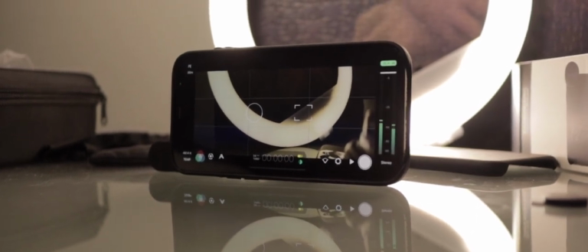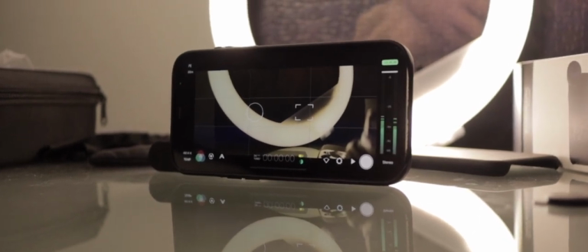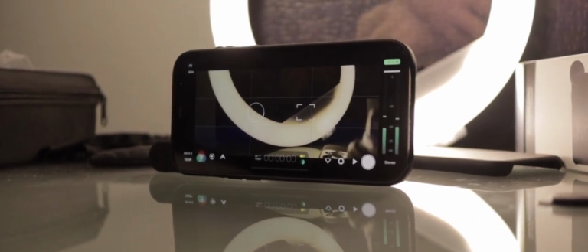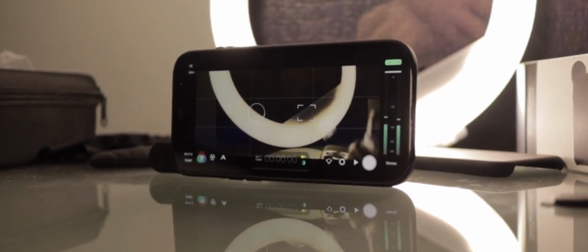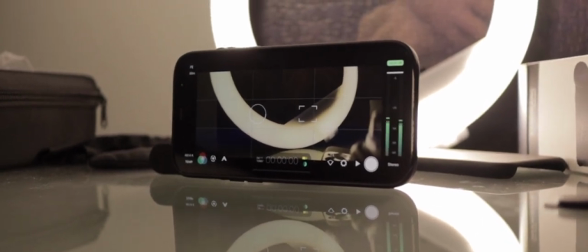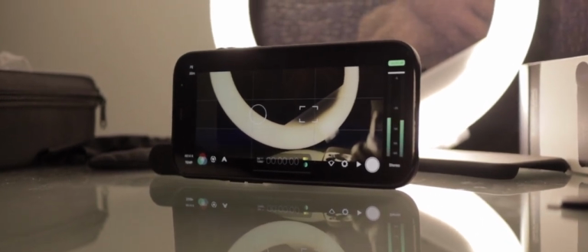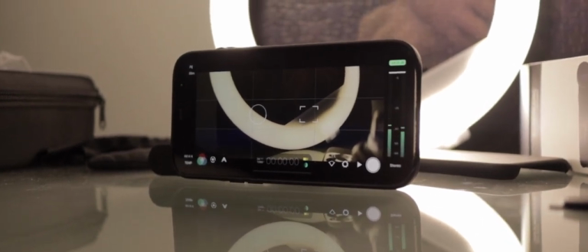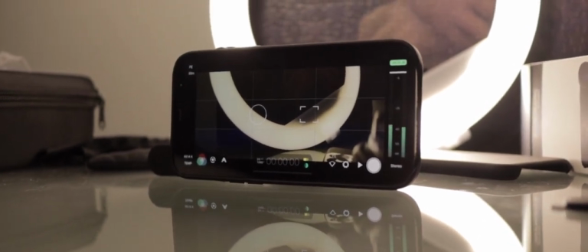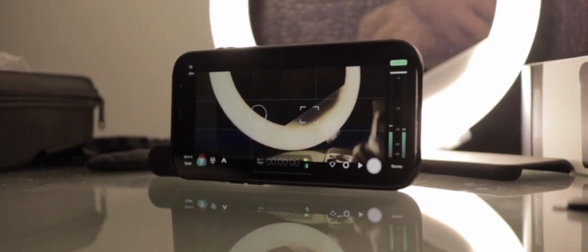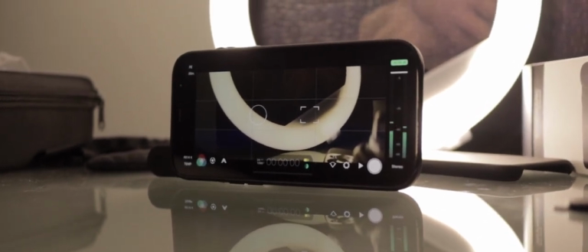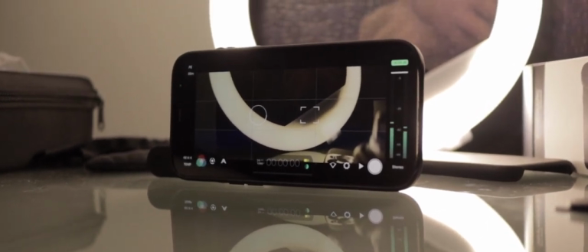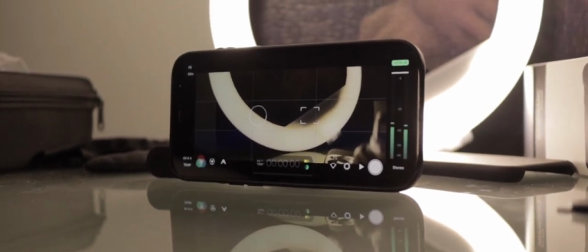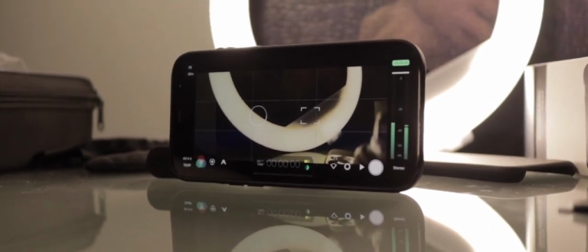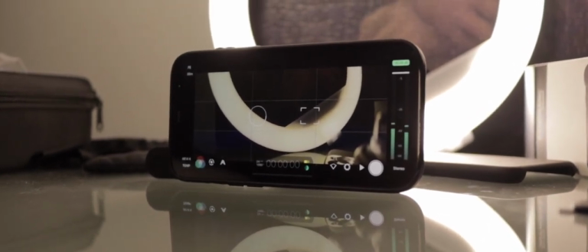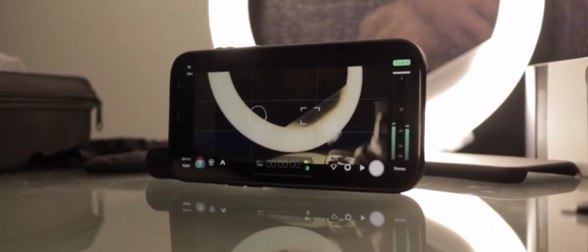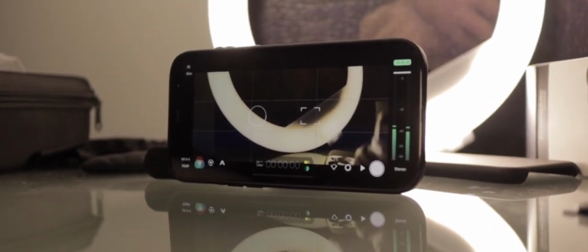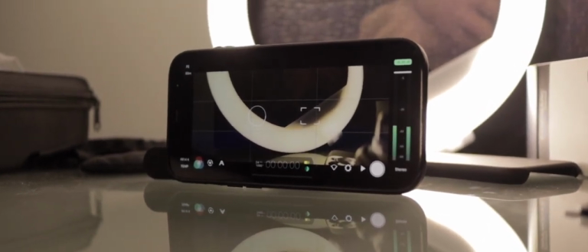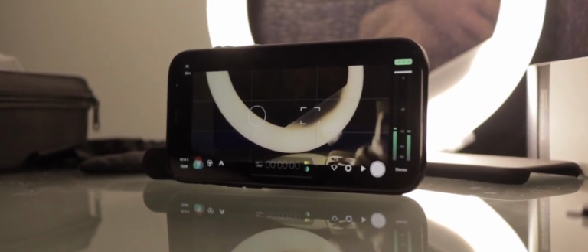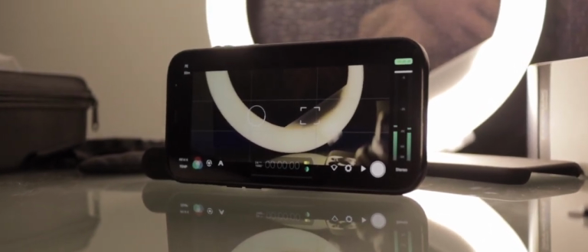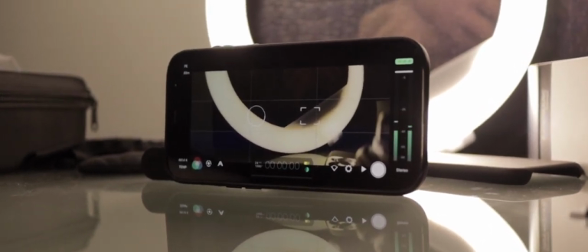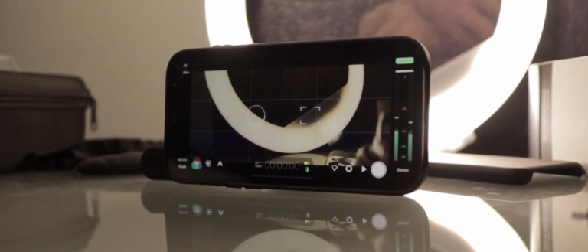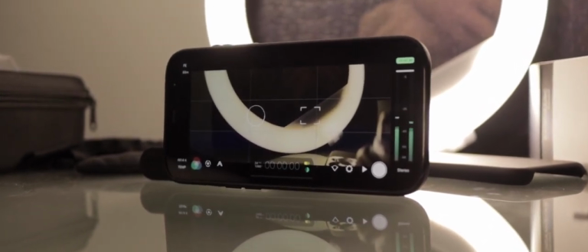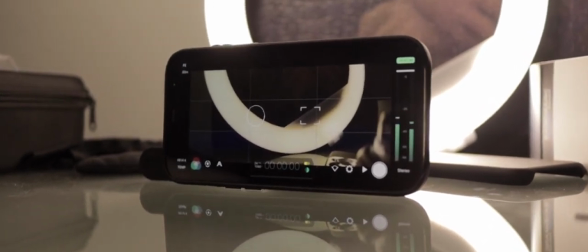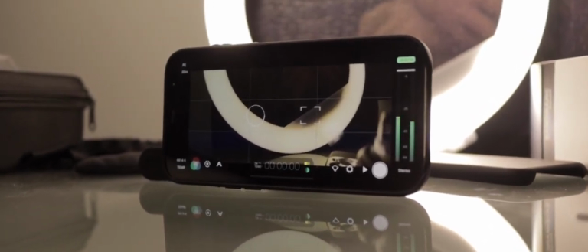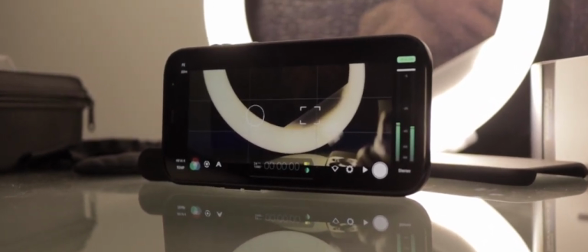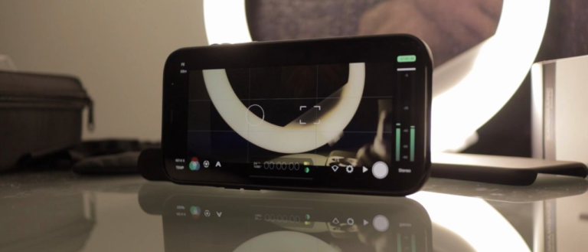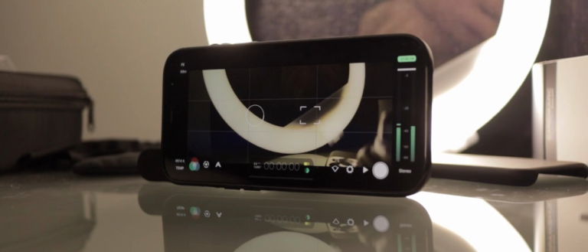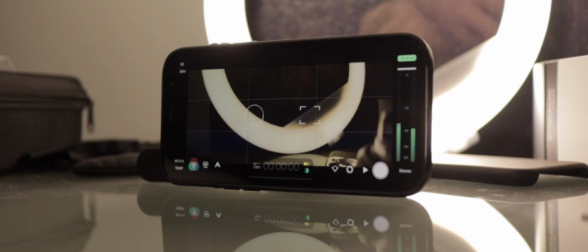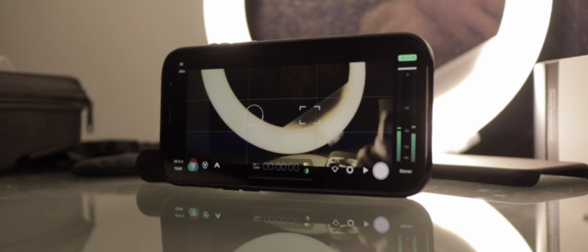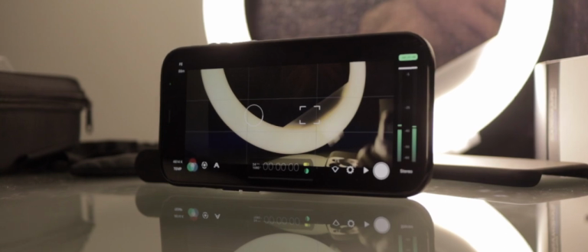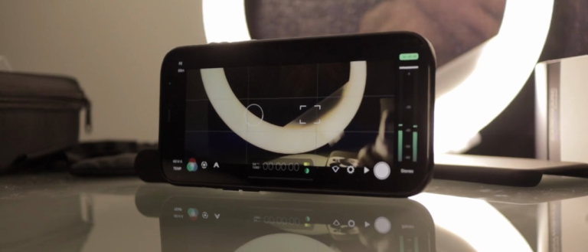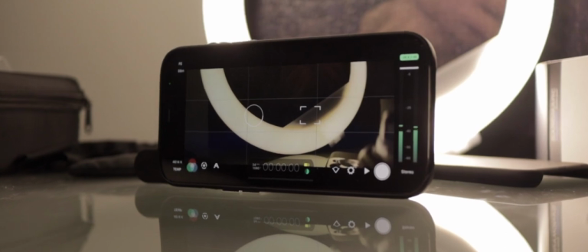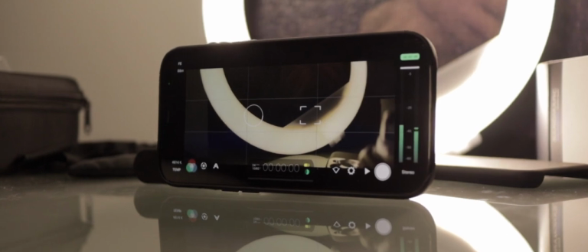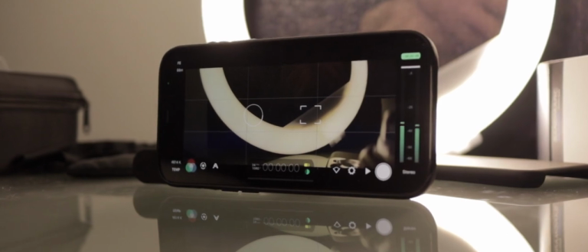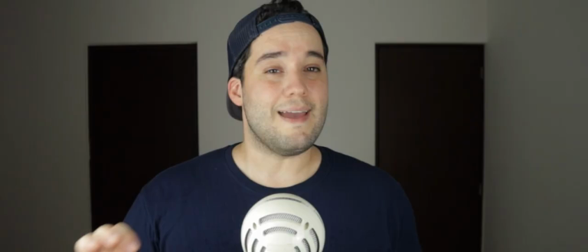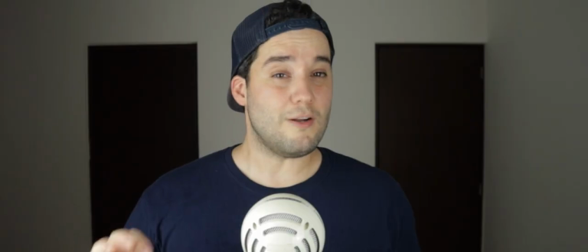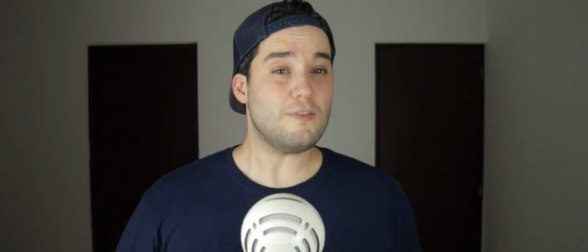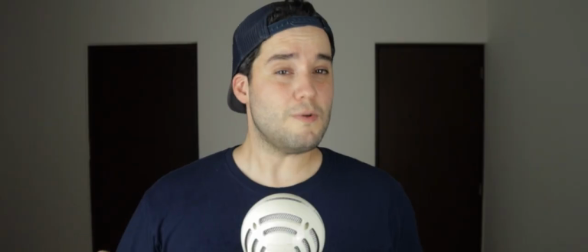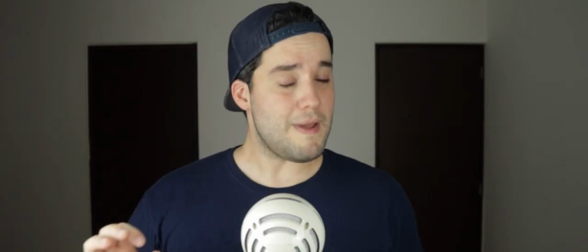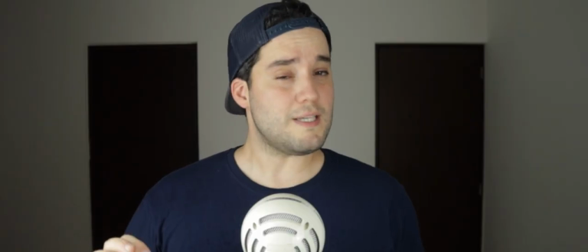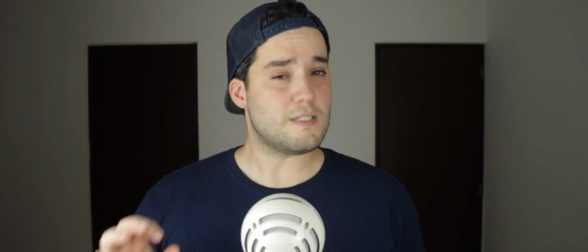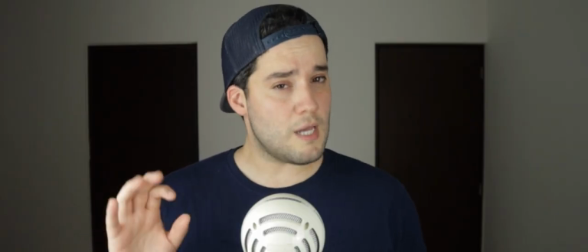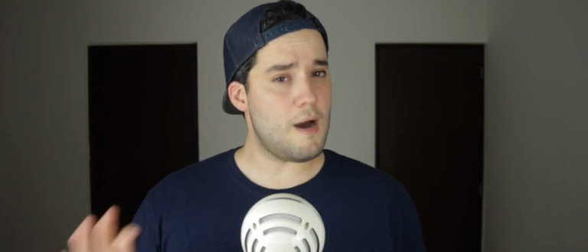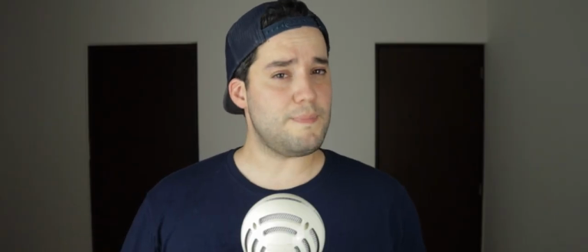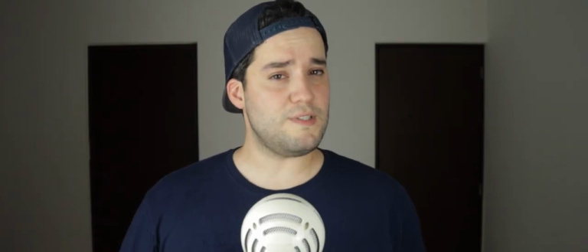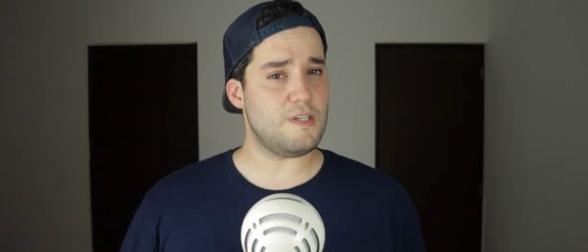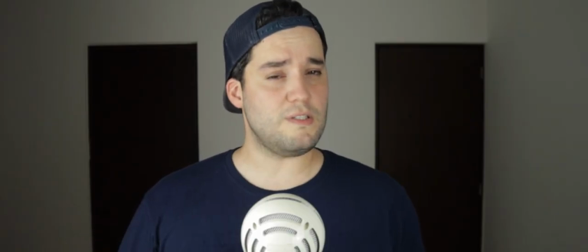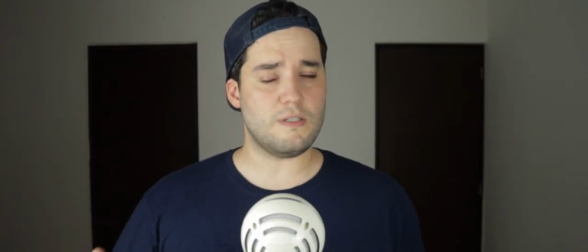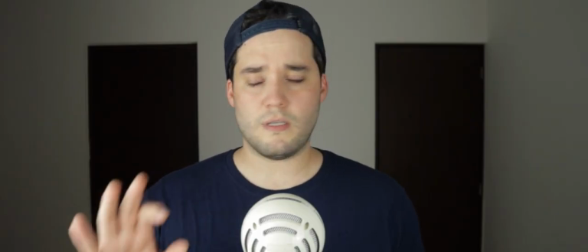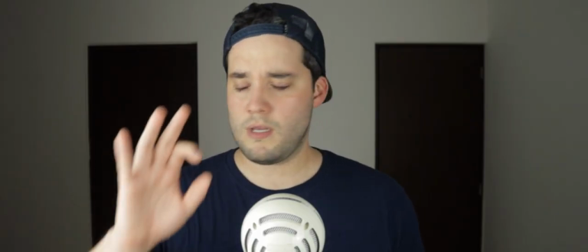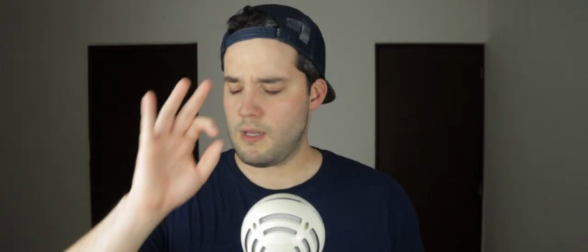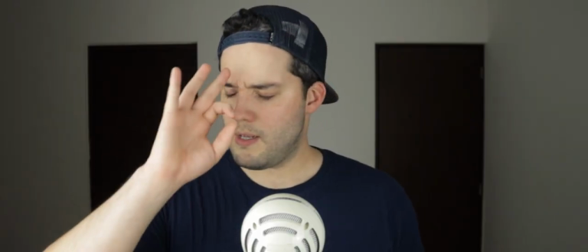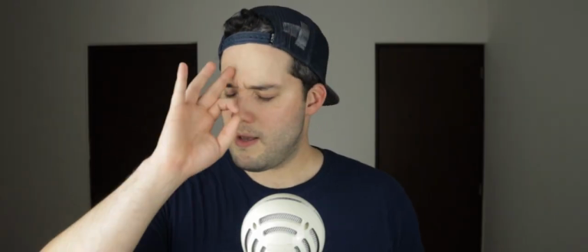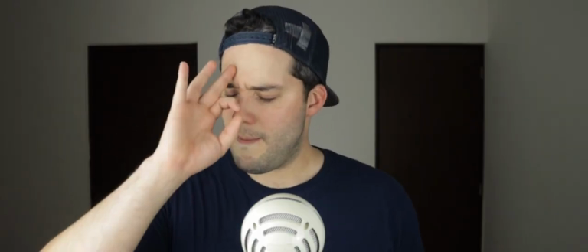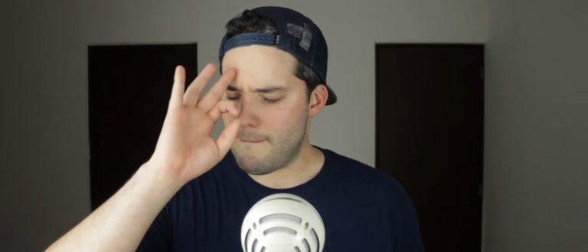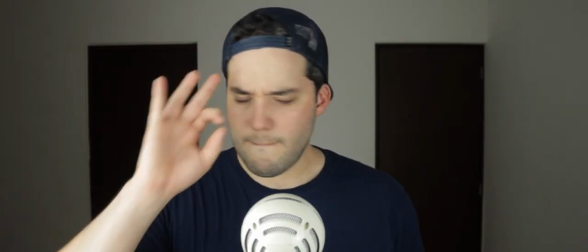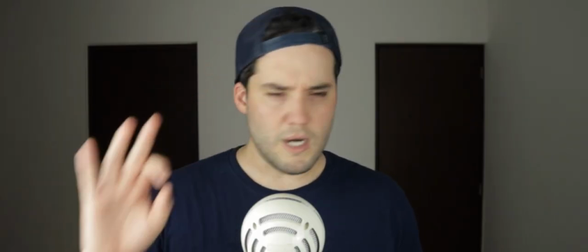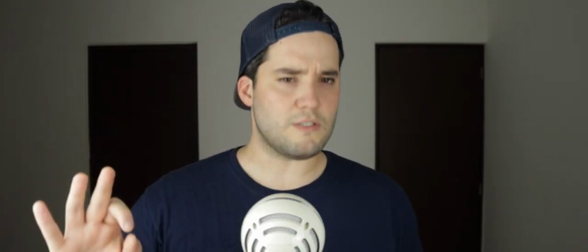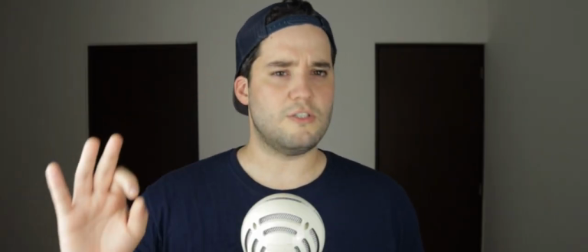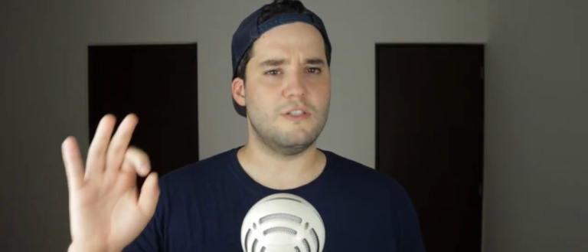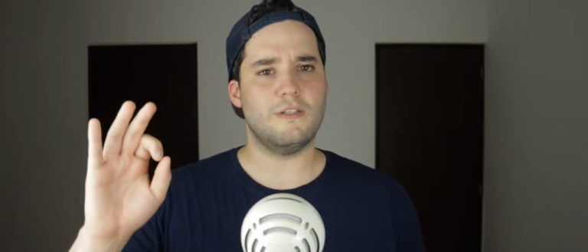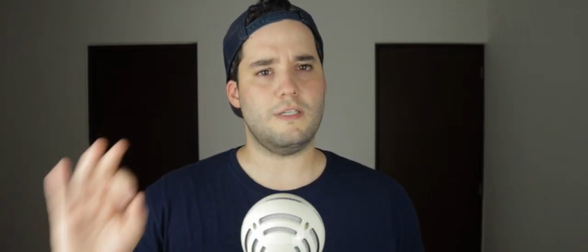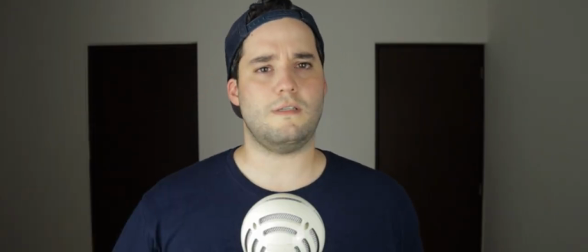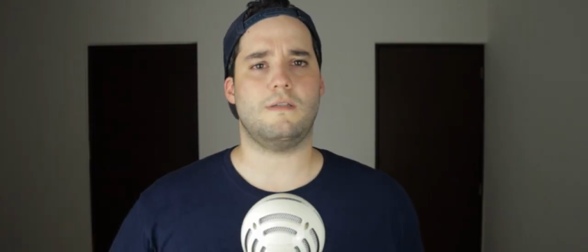With this app, what you see on your iPhone's screen is a close representation of the final shot. It also makes composition much easier.